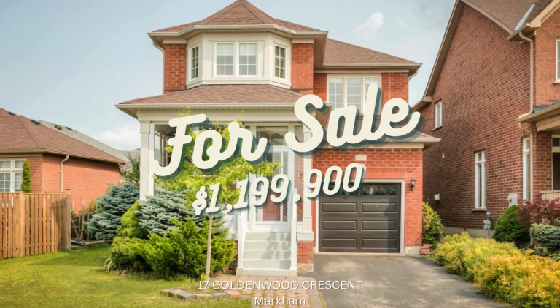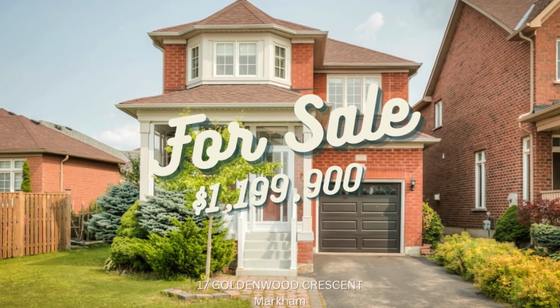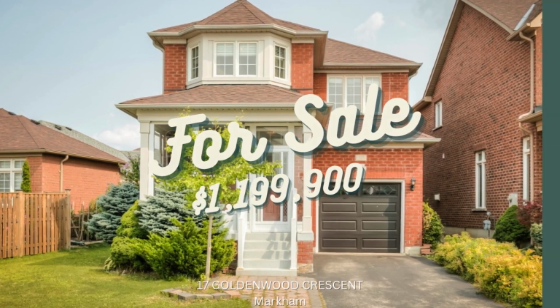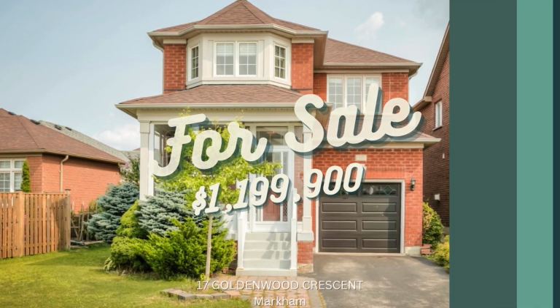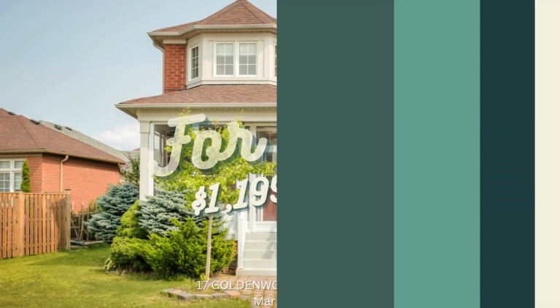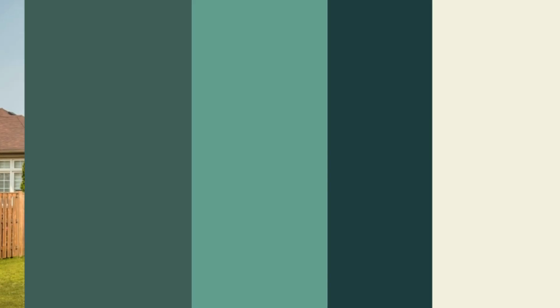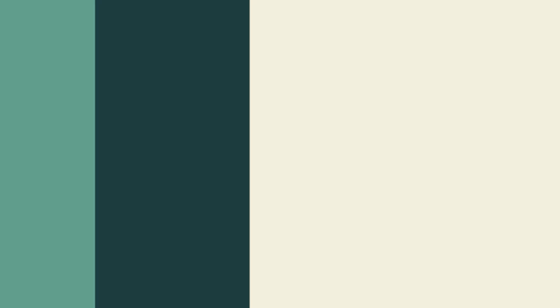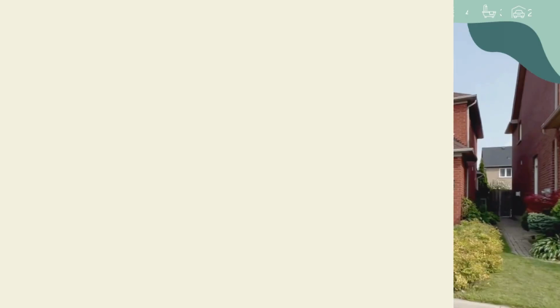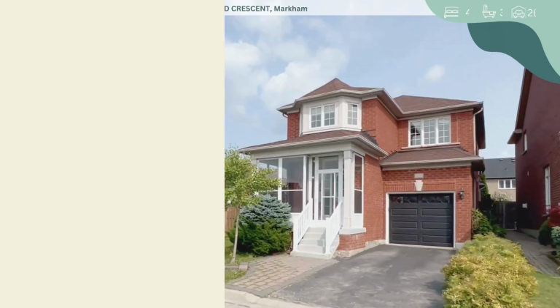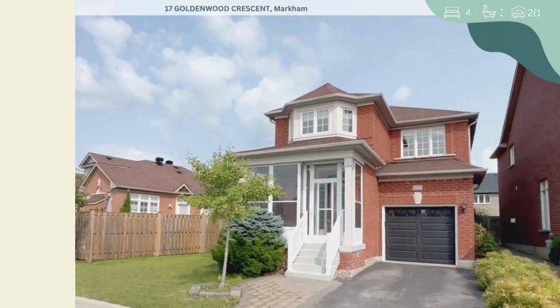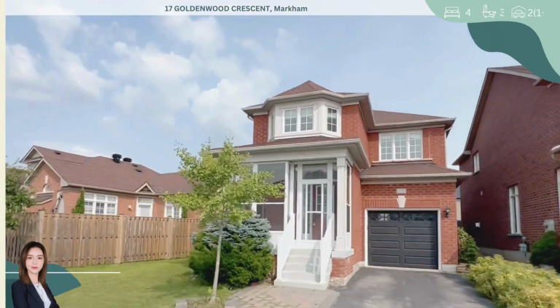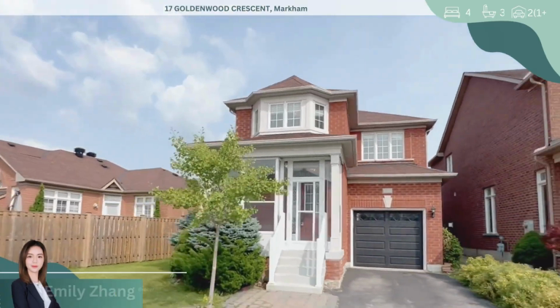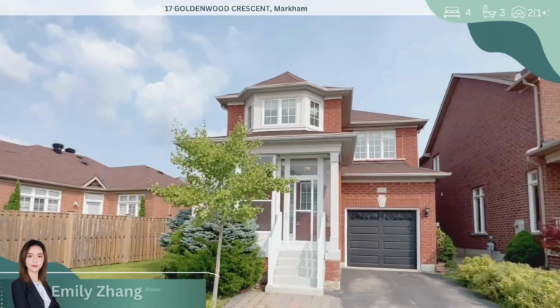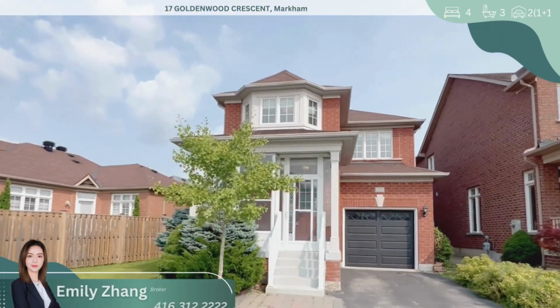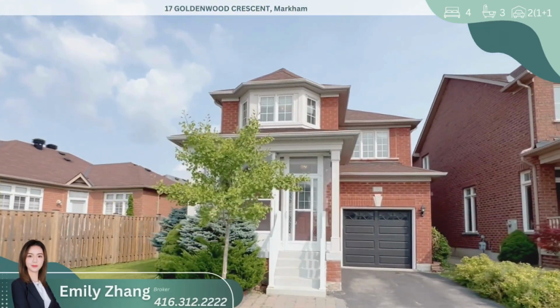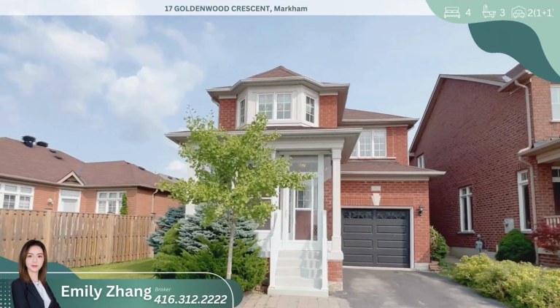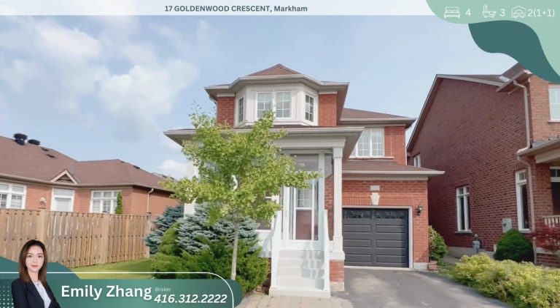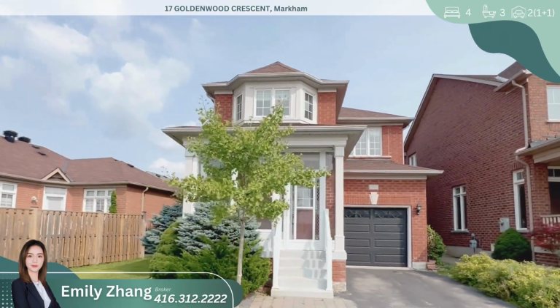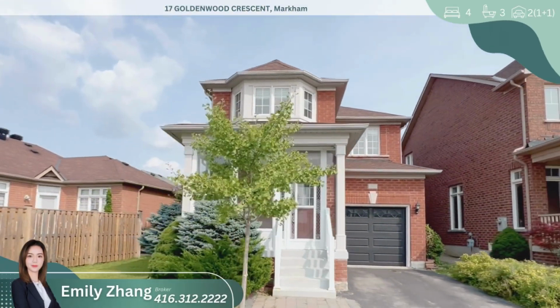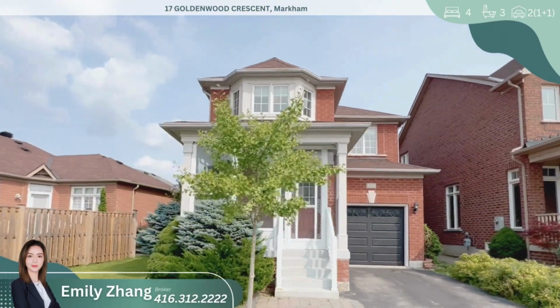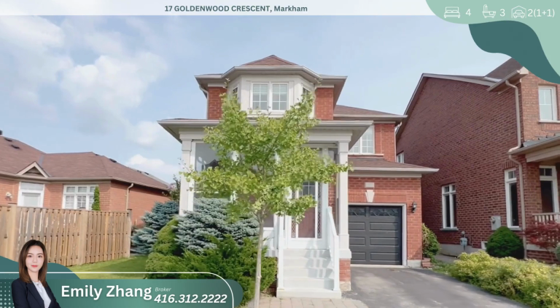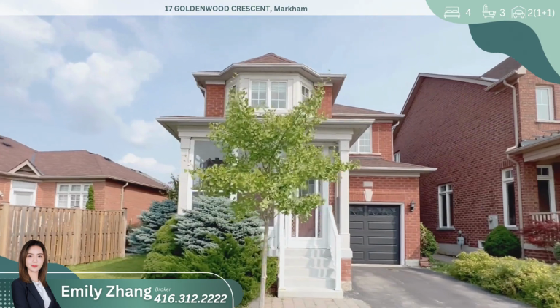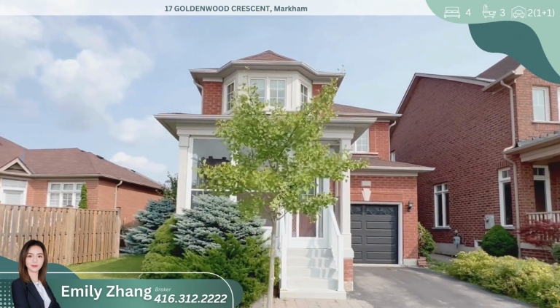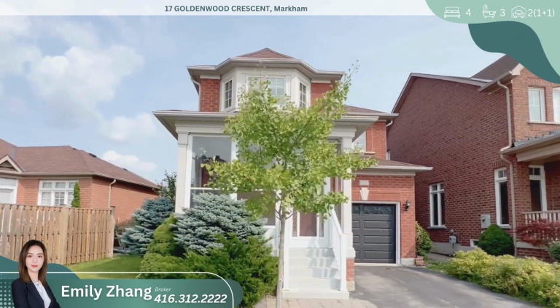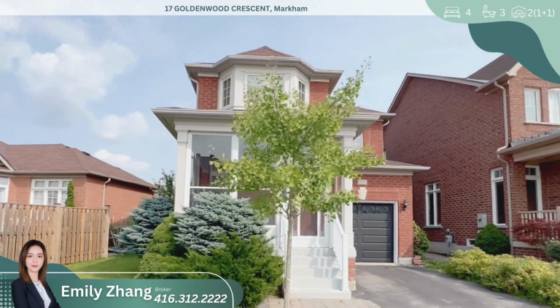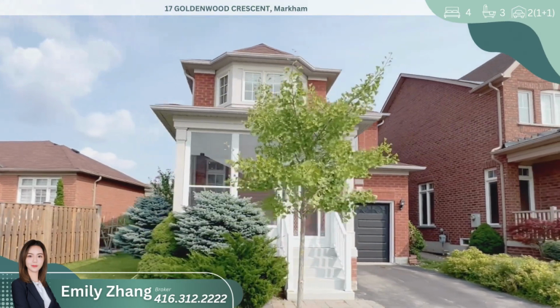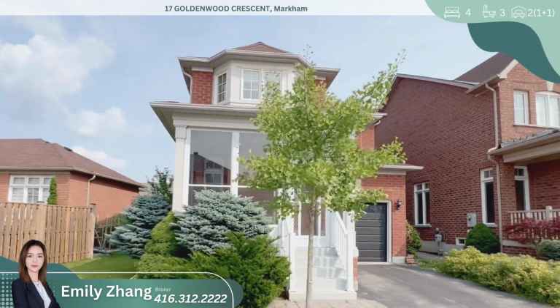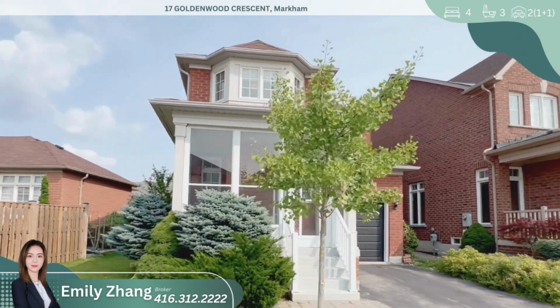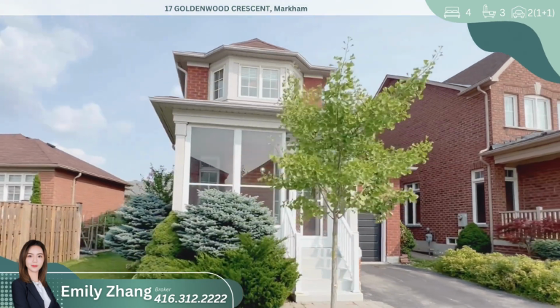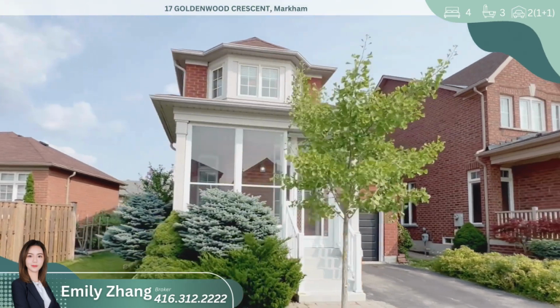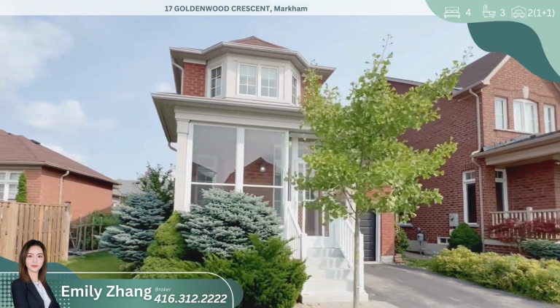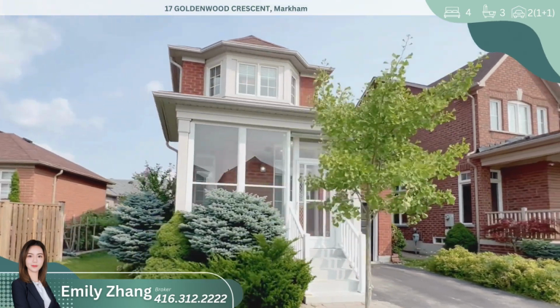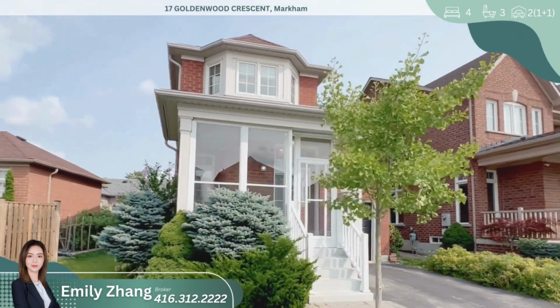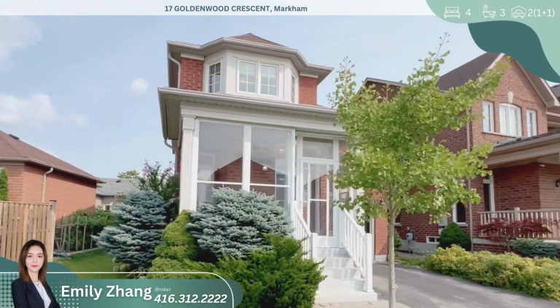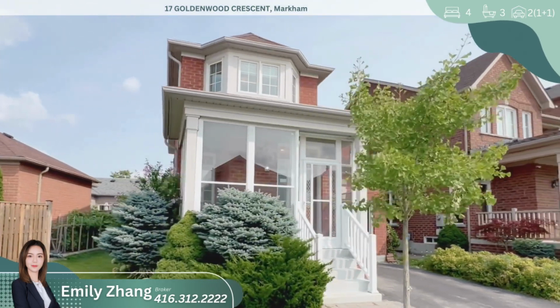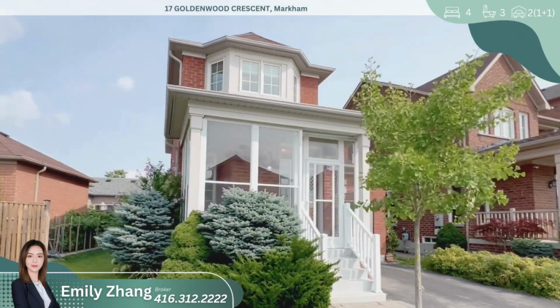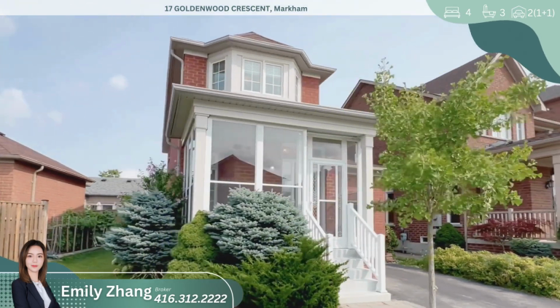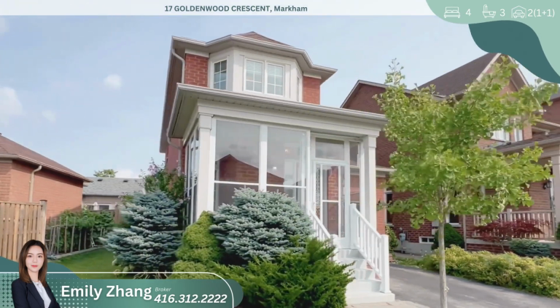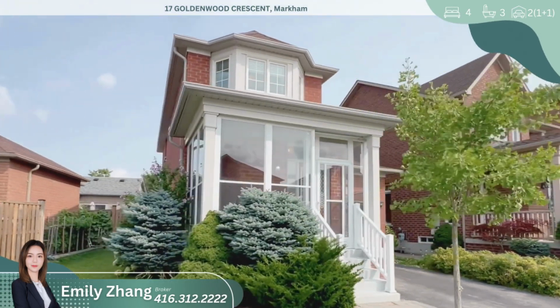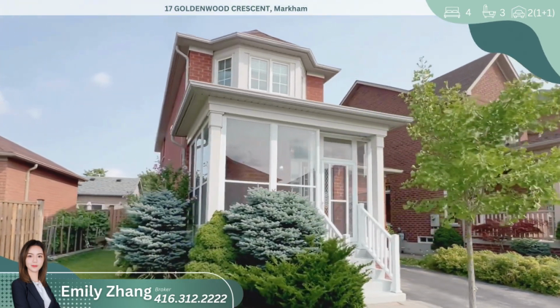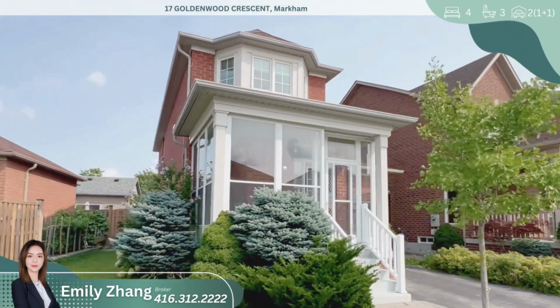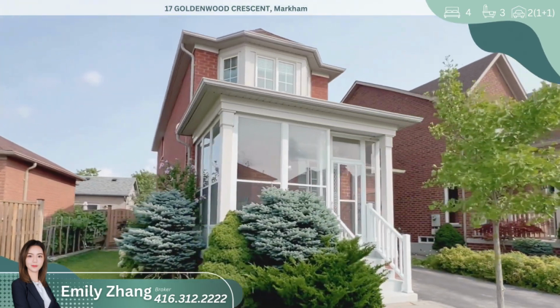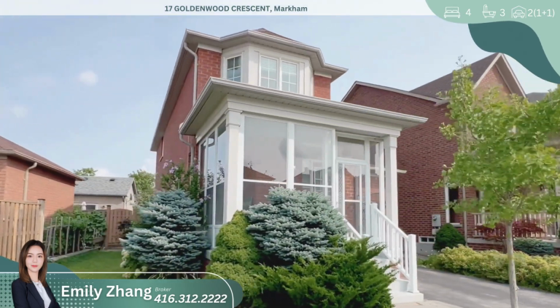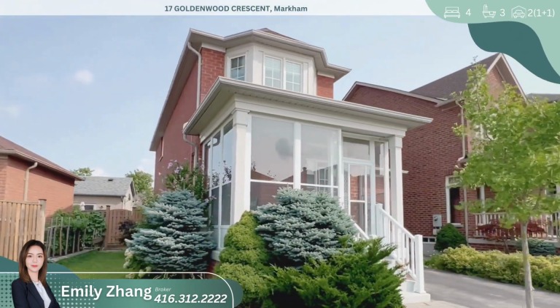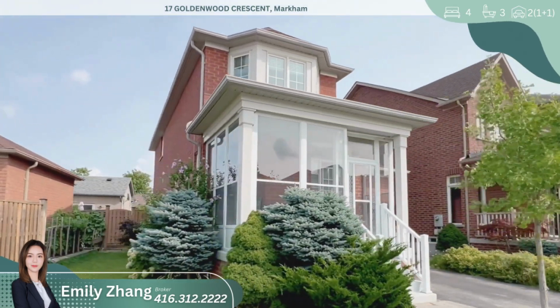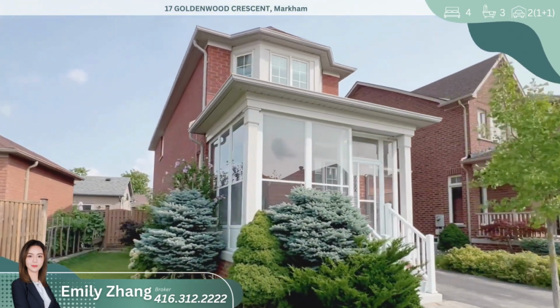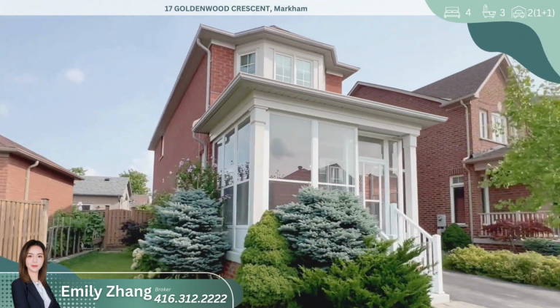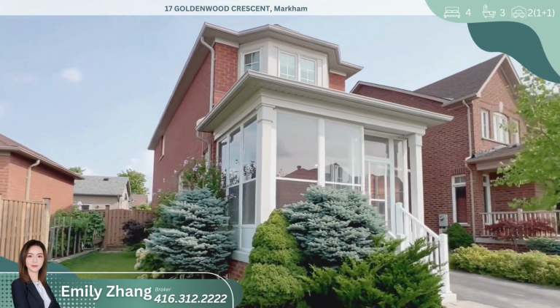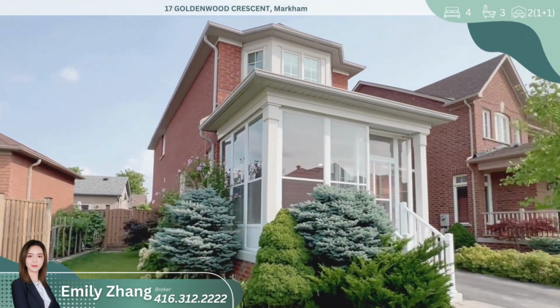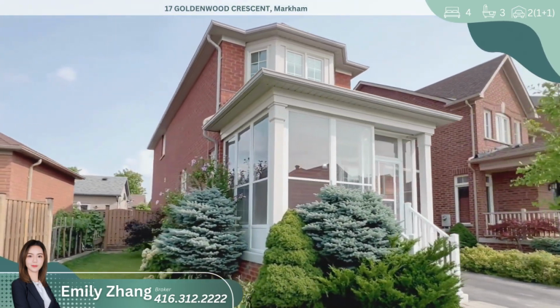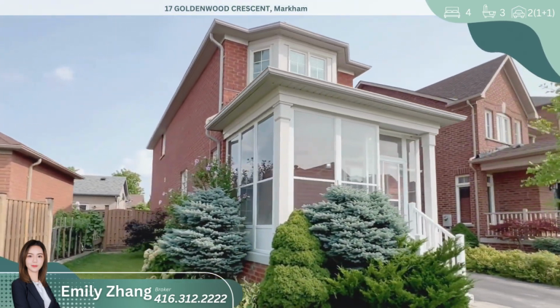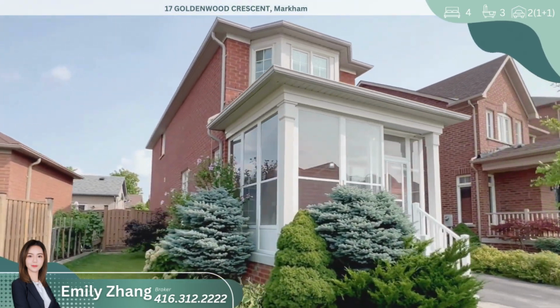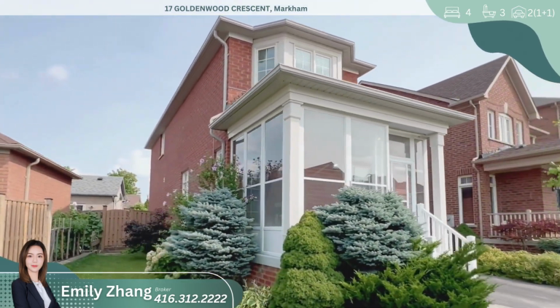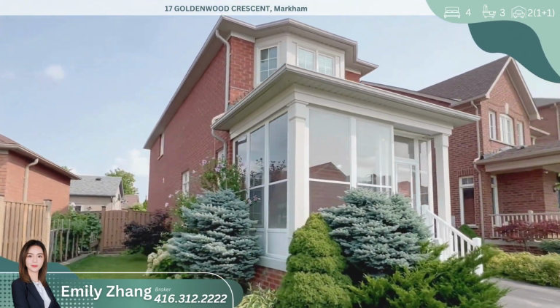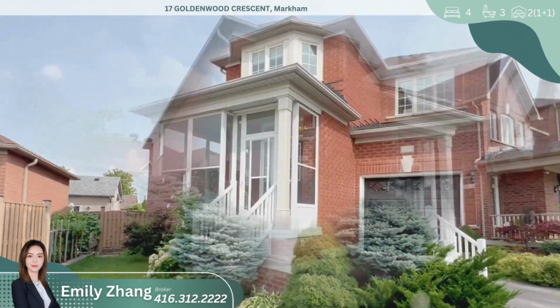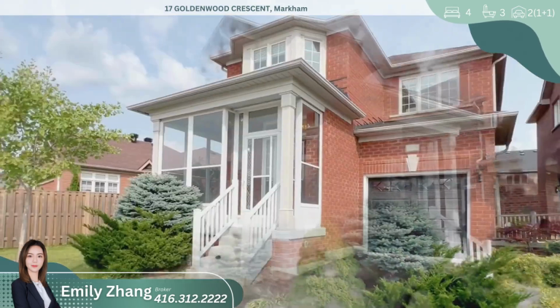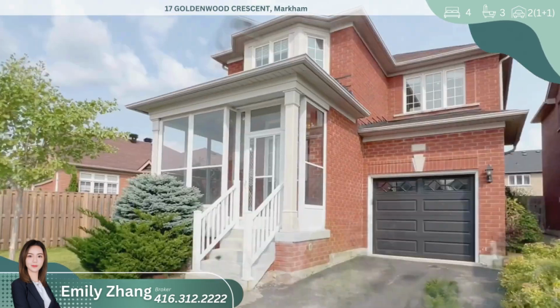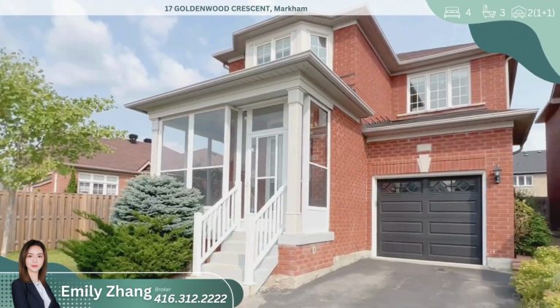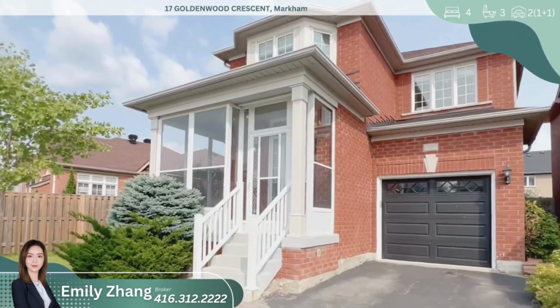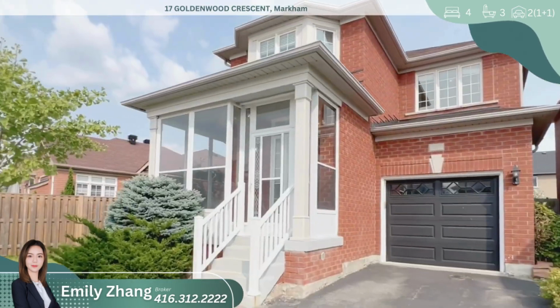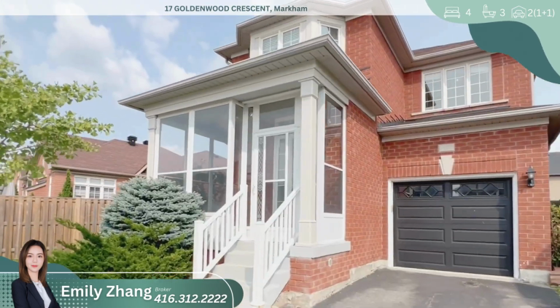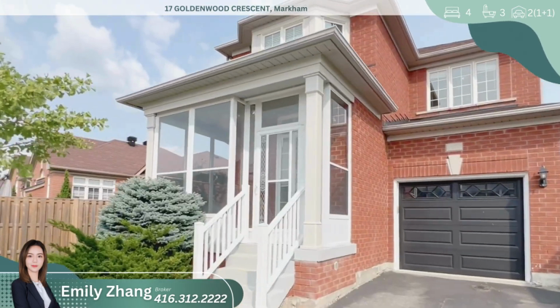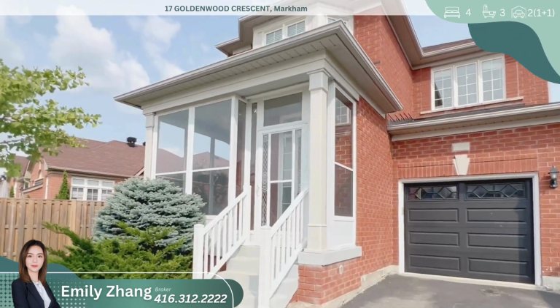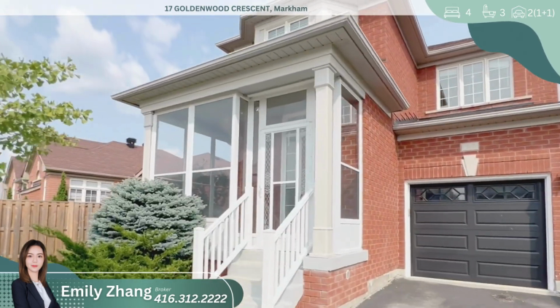Welcome to this immaculate detached home, perfectly situated in a peaceful and family-friendly neighborhood.